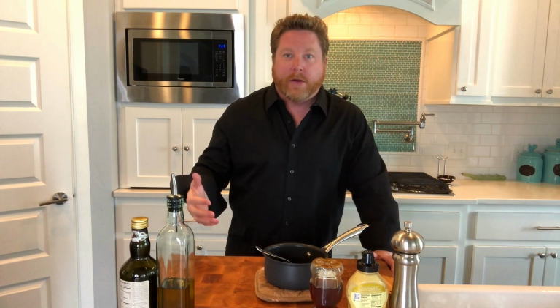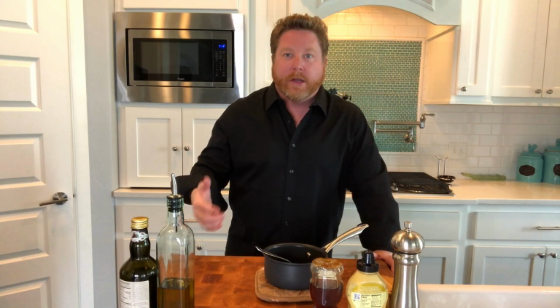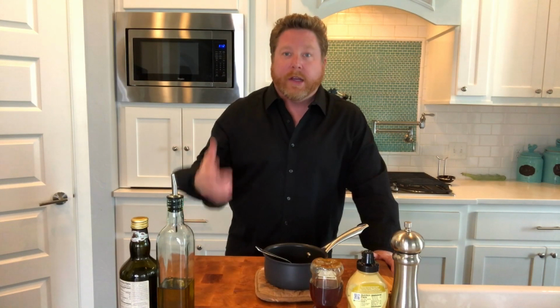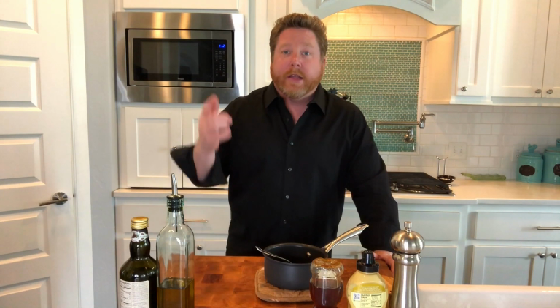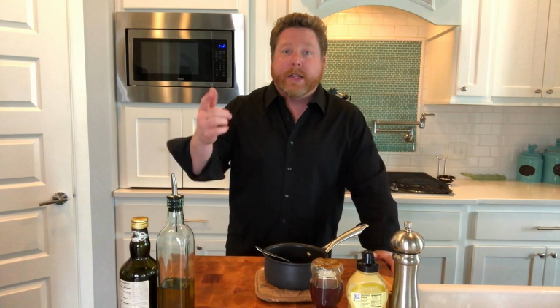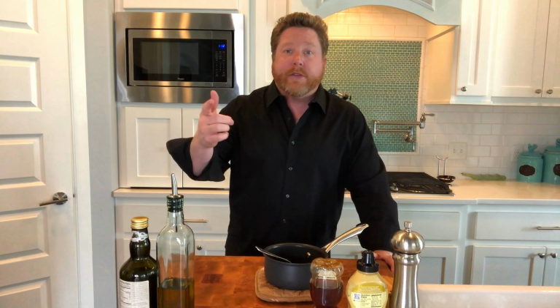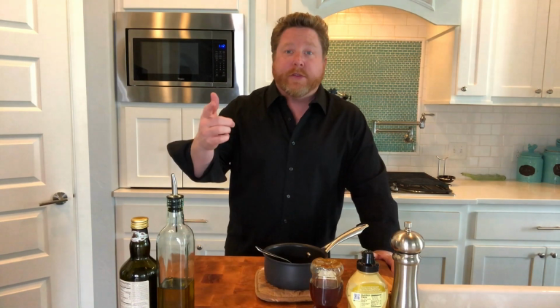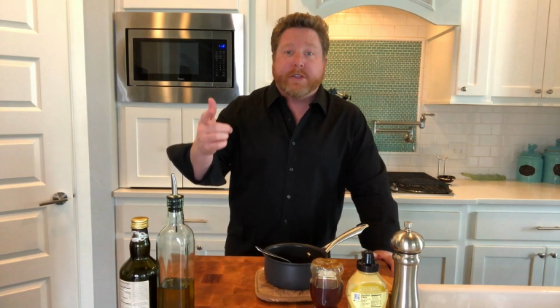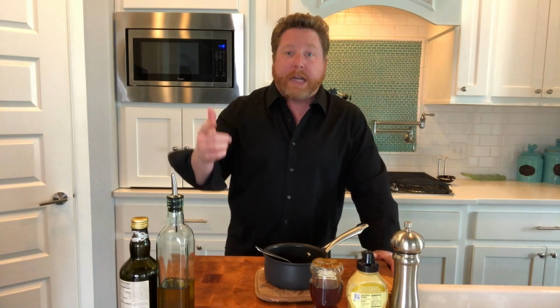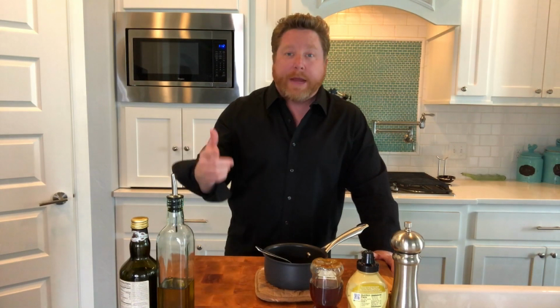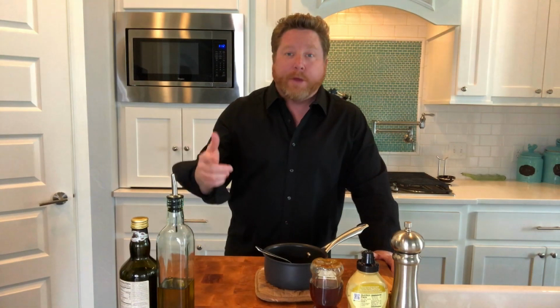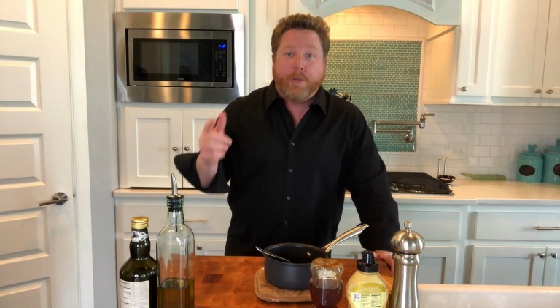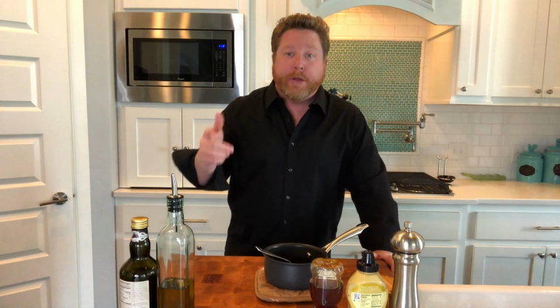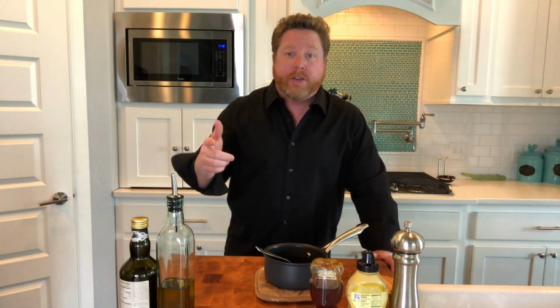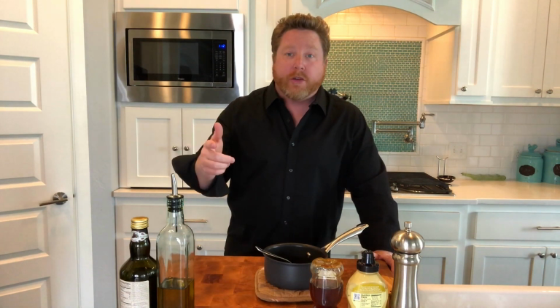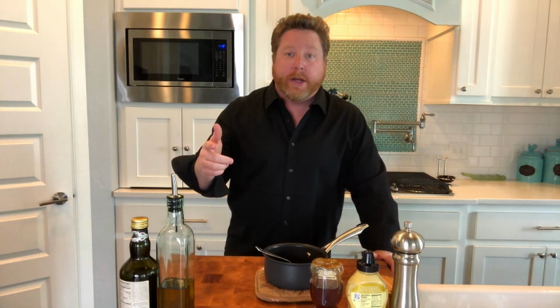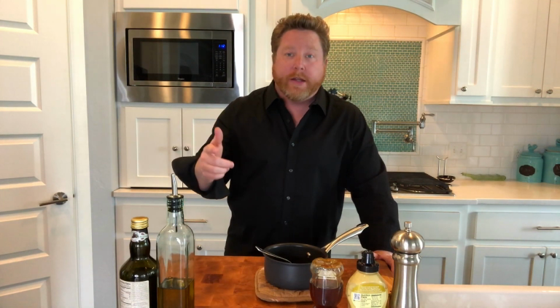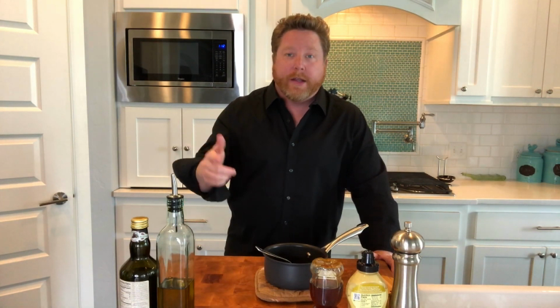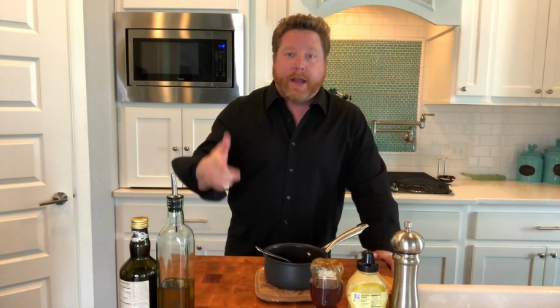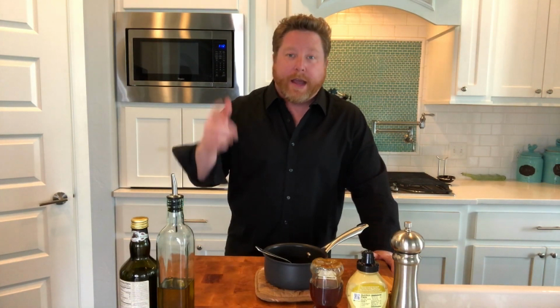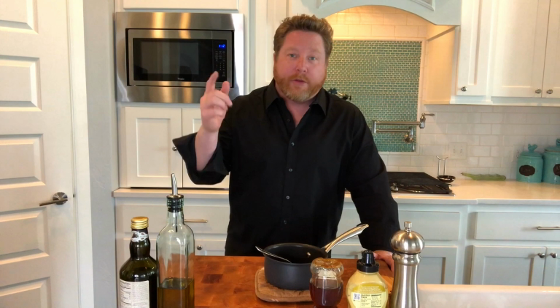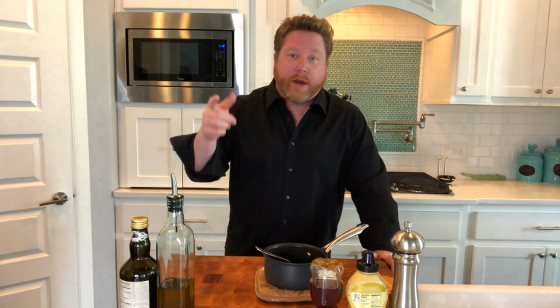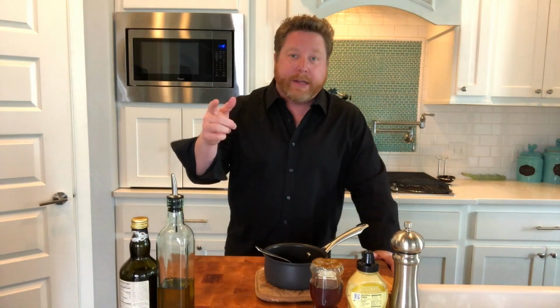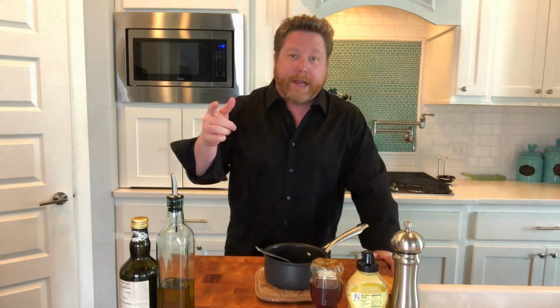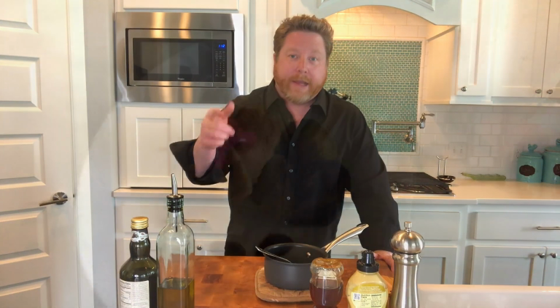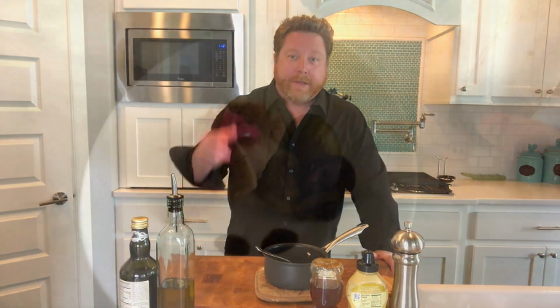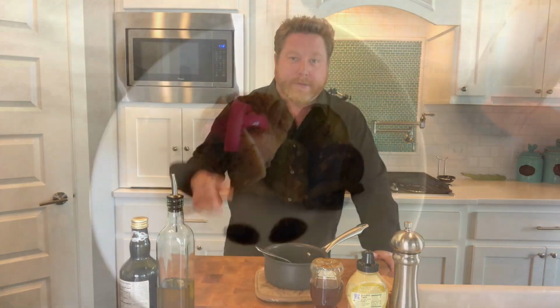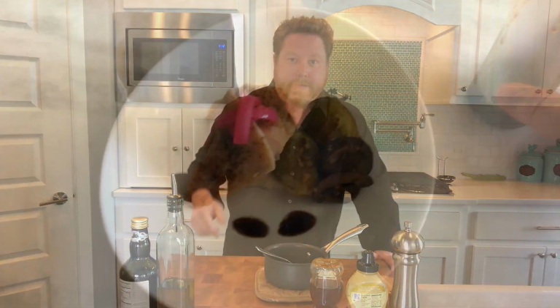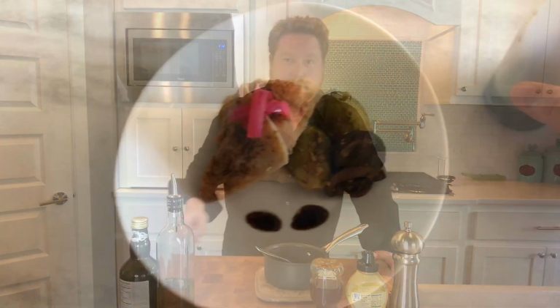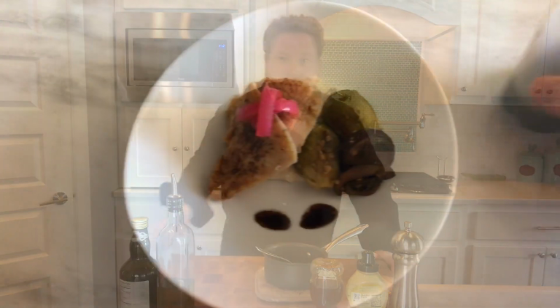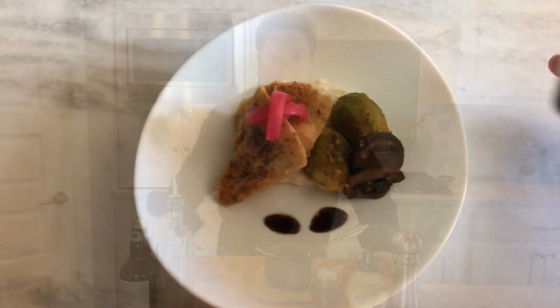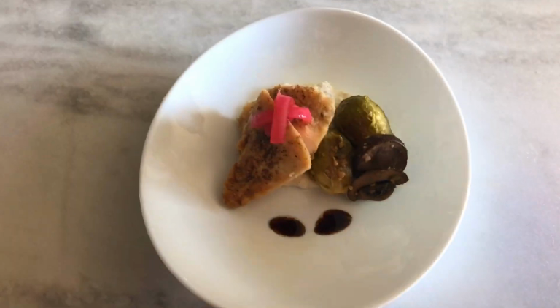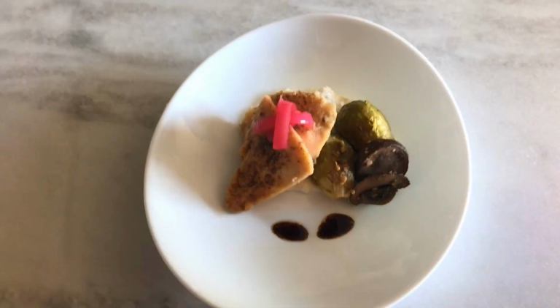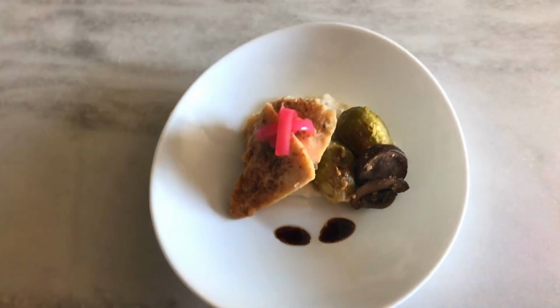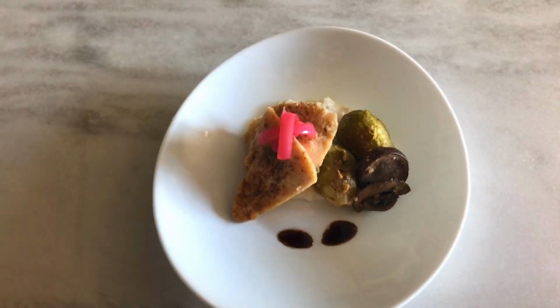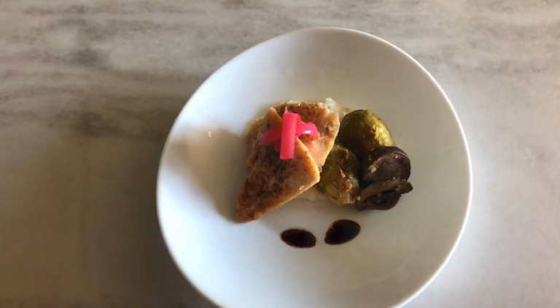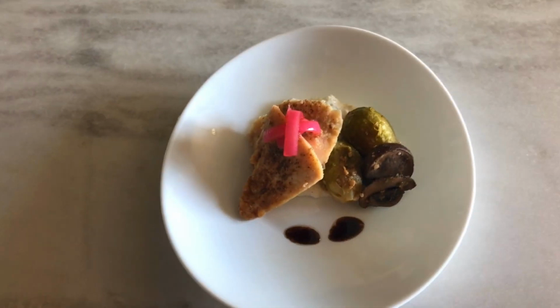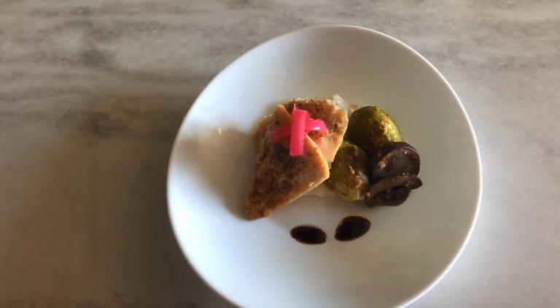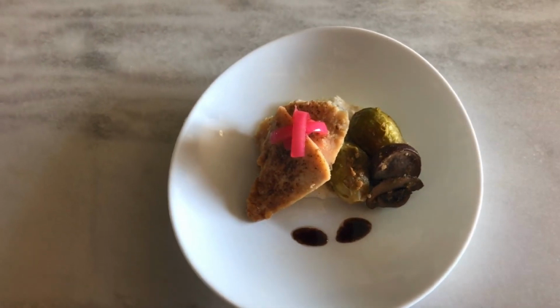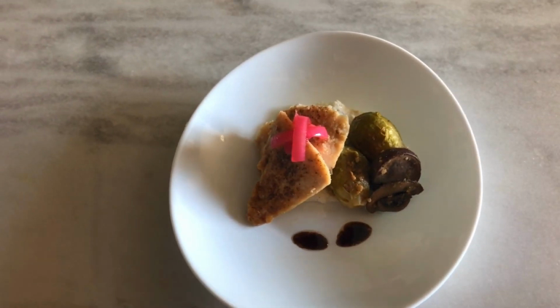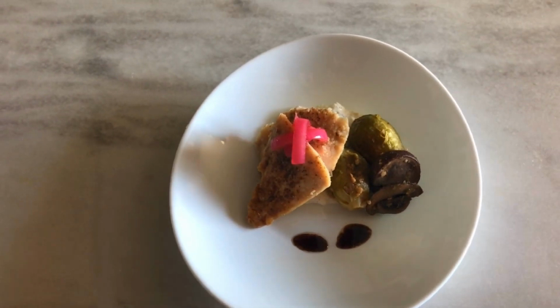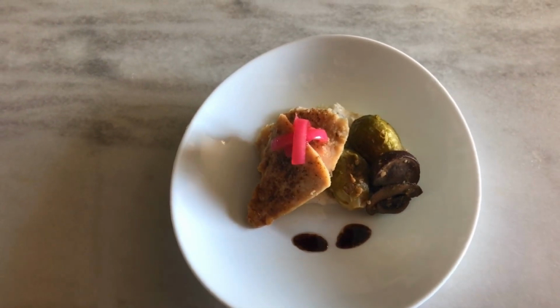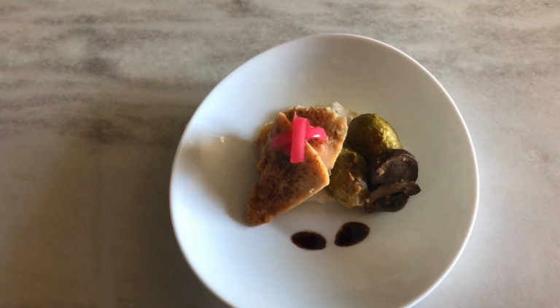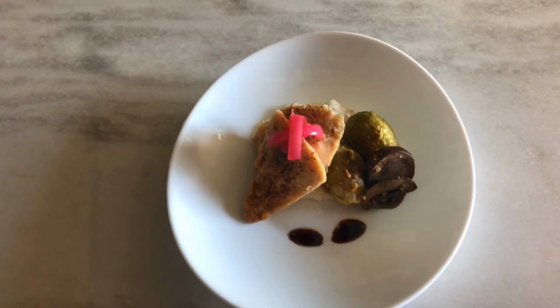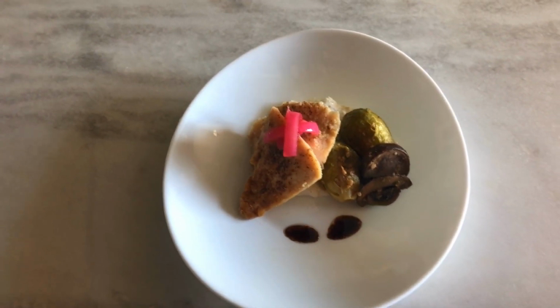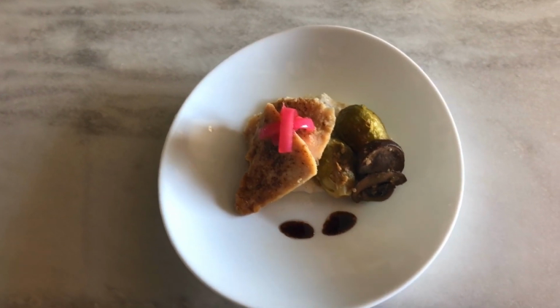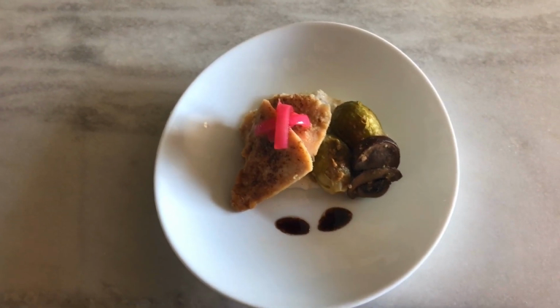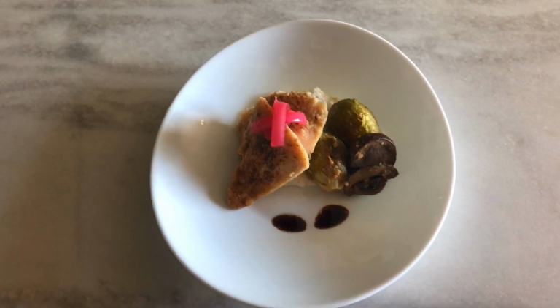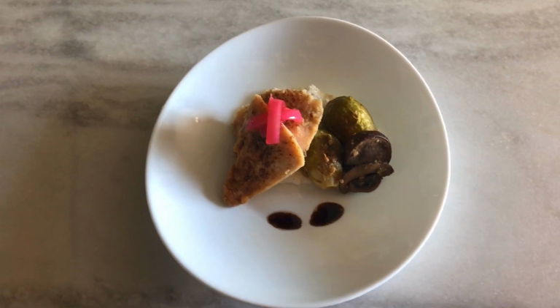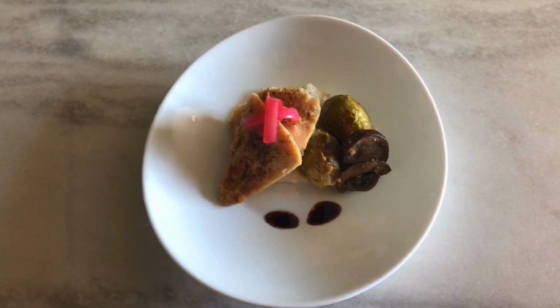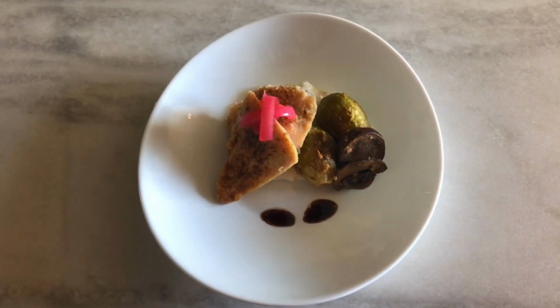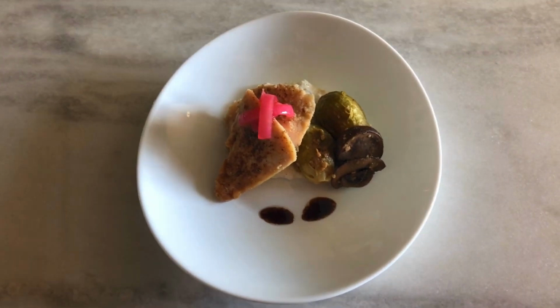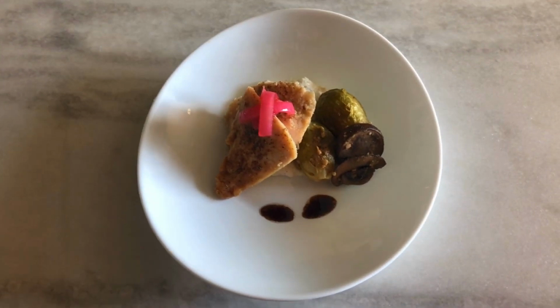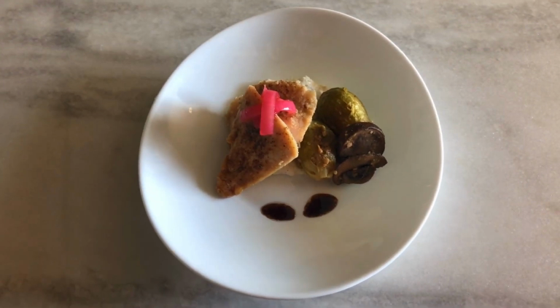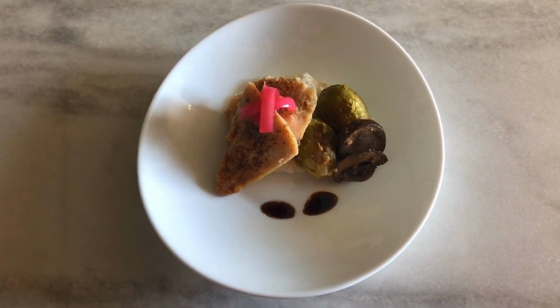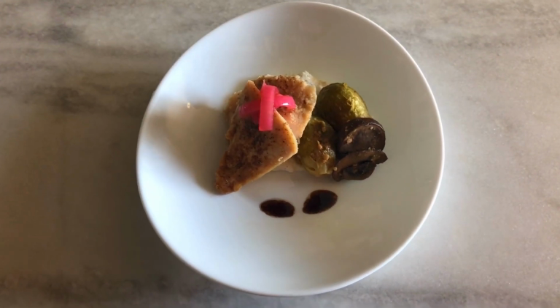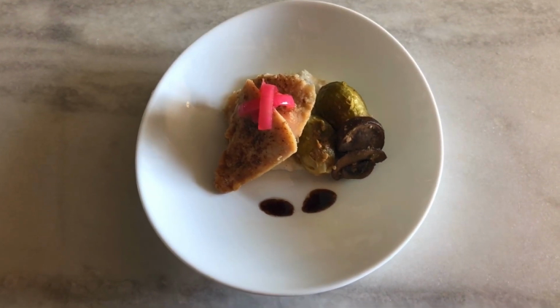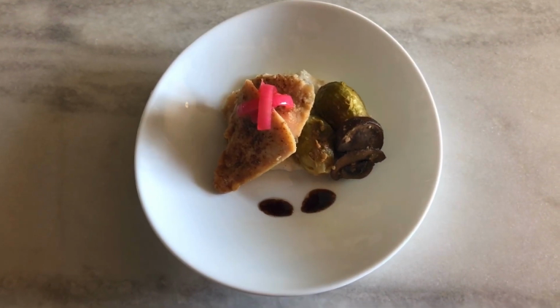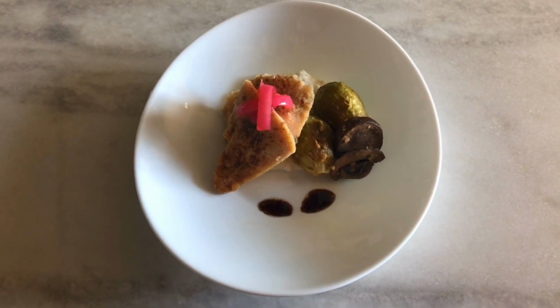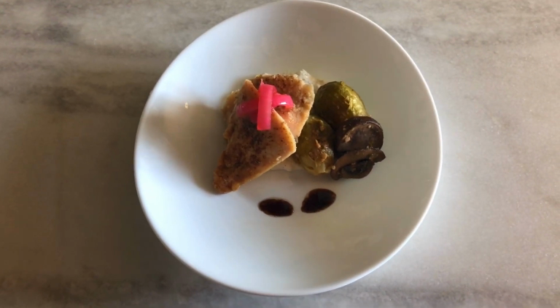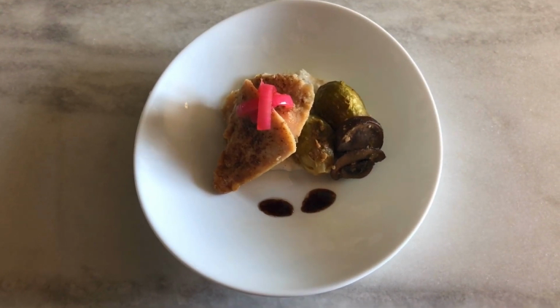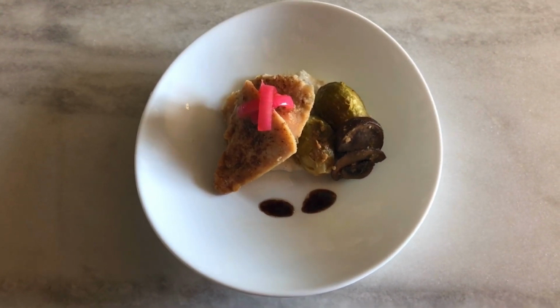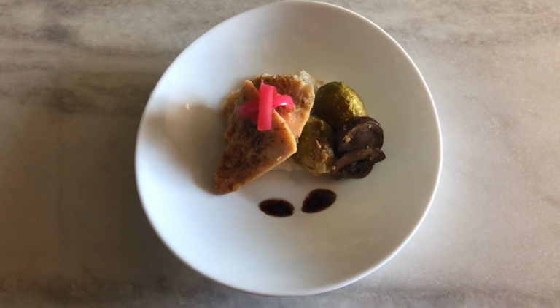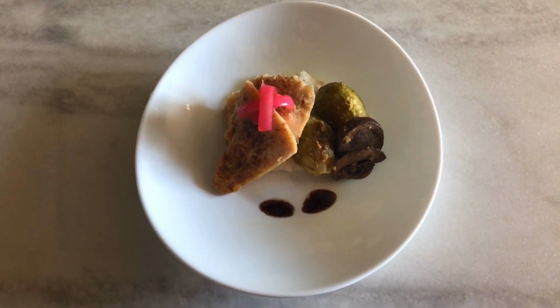Thanks for your time. I hope you enjoyed it. Have a great day. Here we go — I'm gonna go ahead and finish this dish off for you.